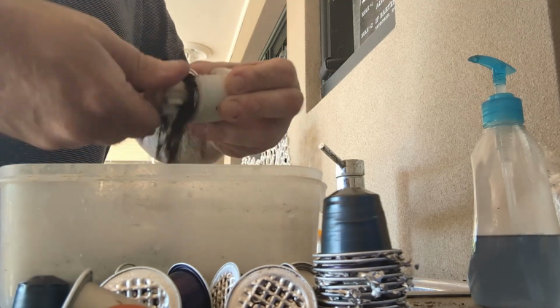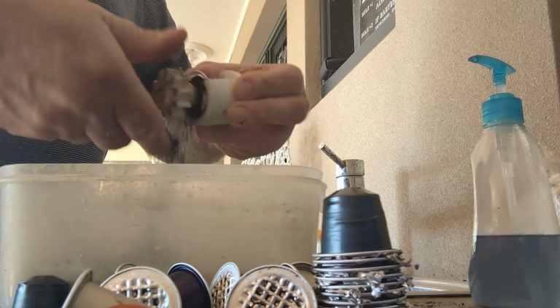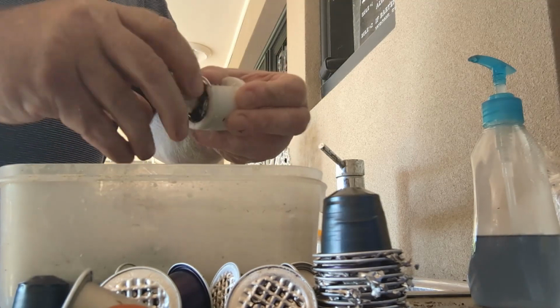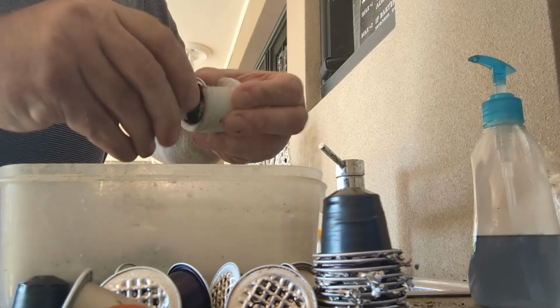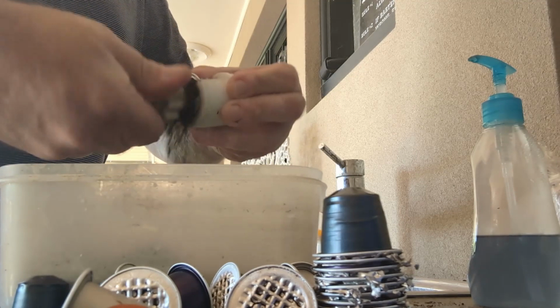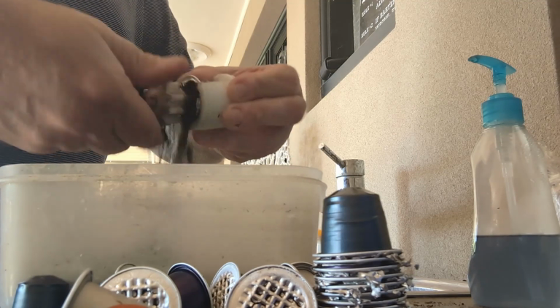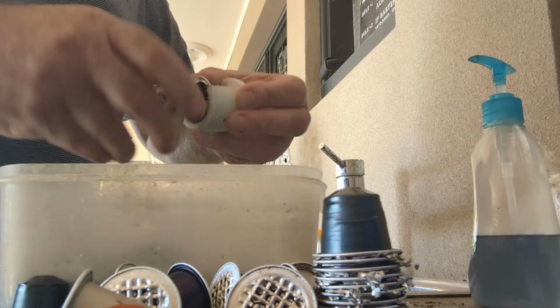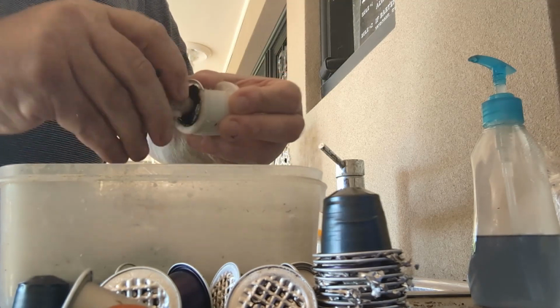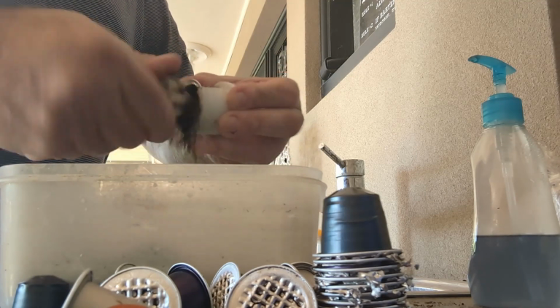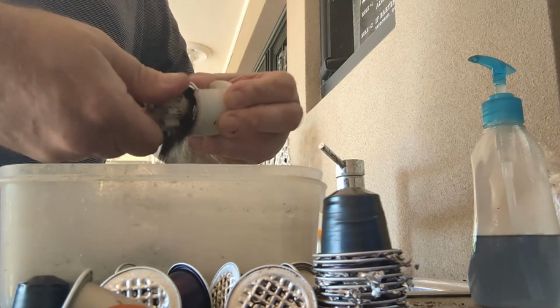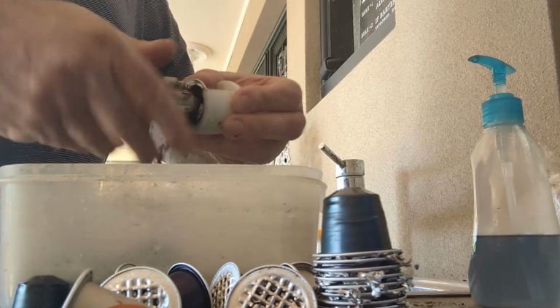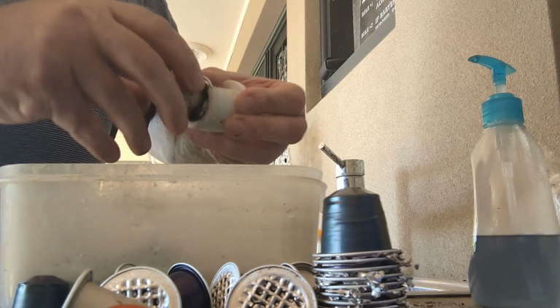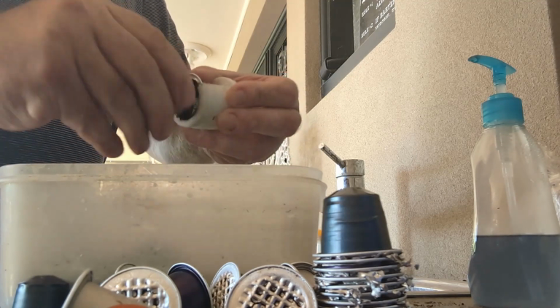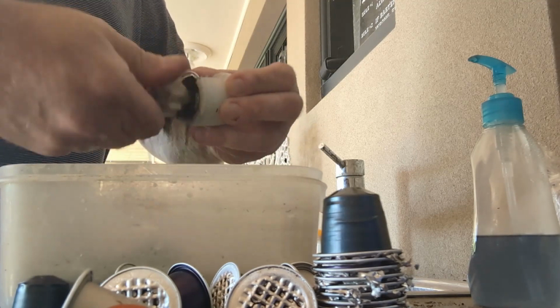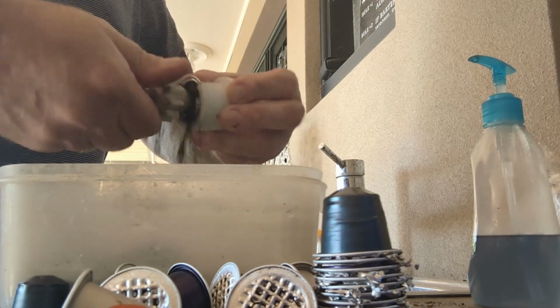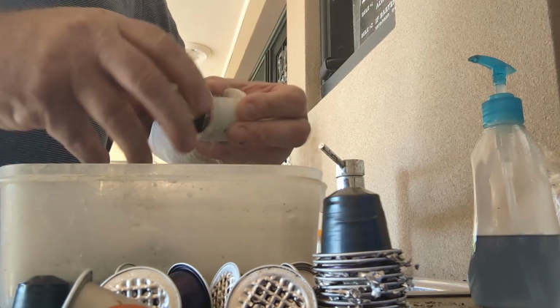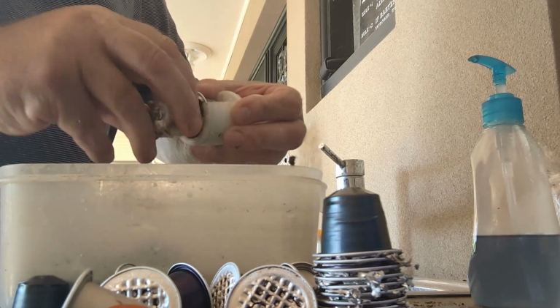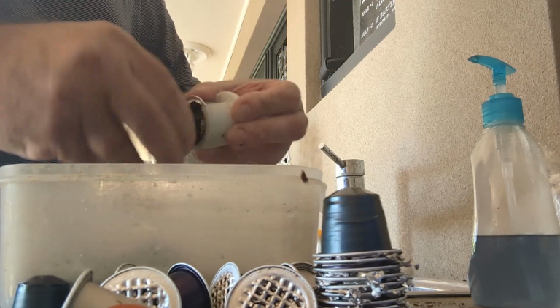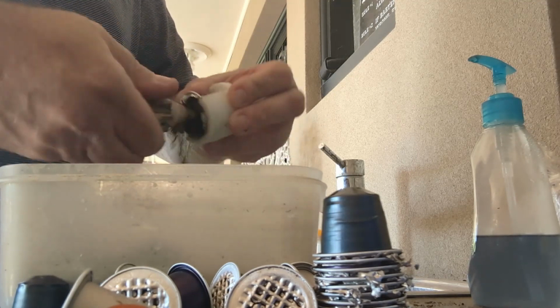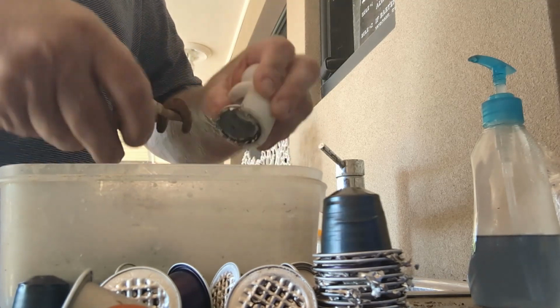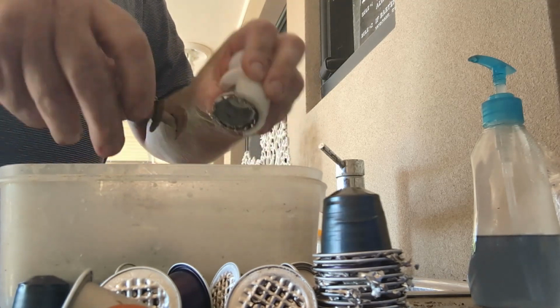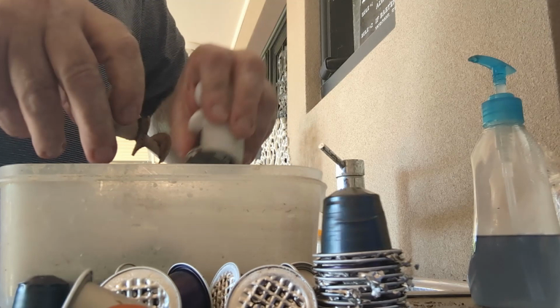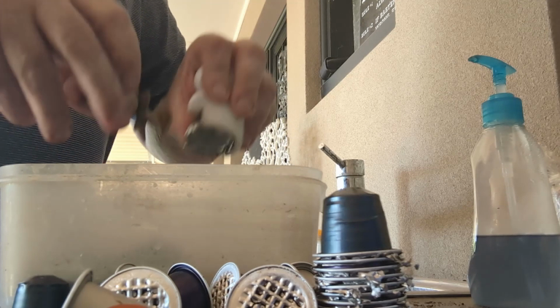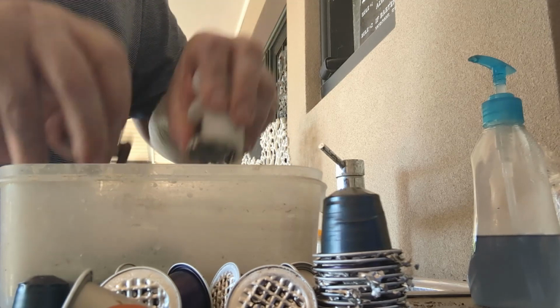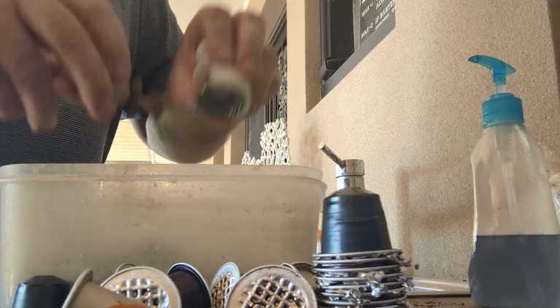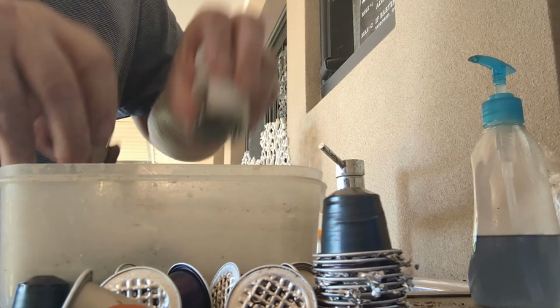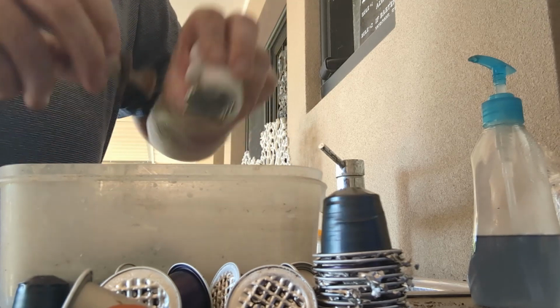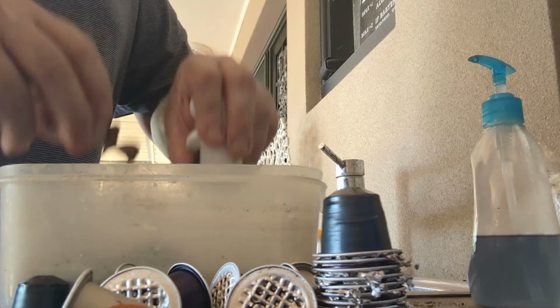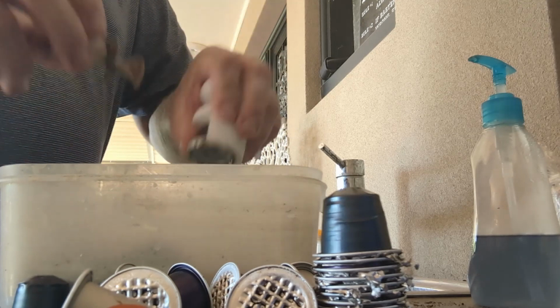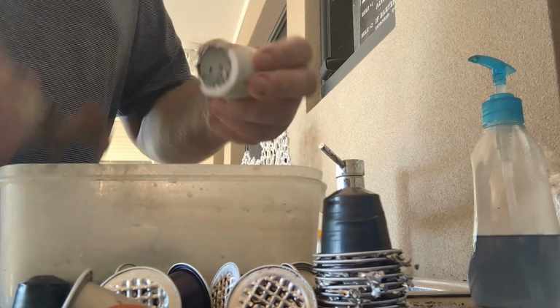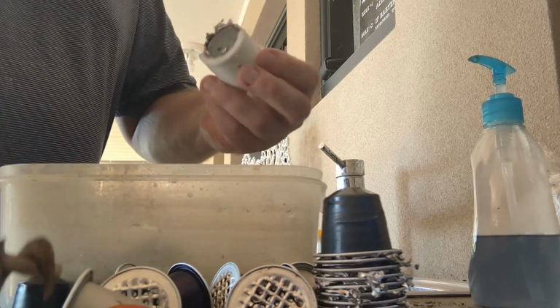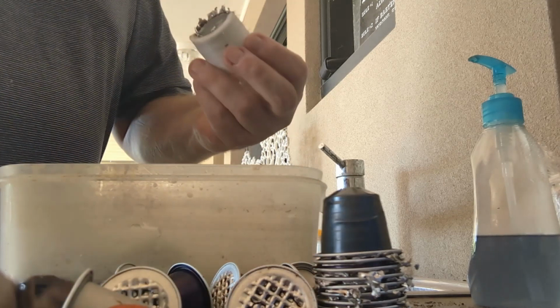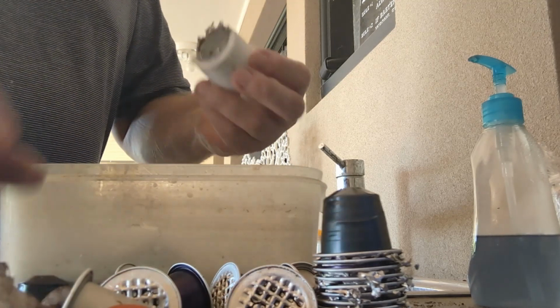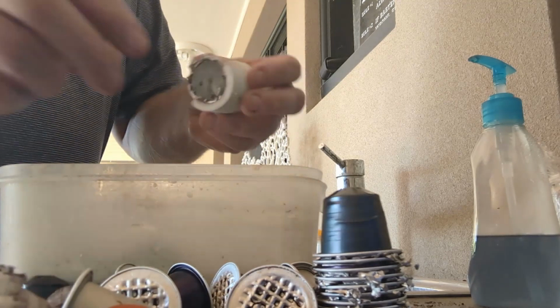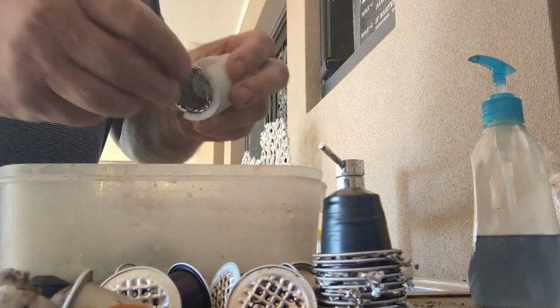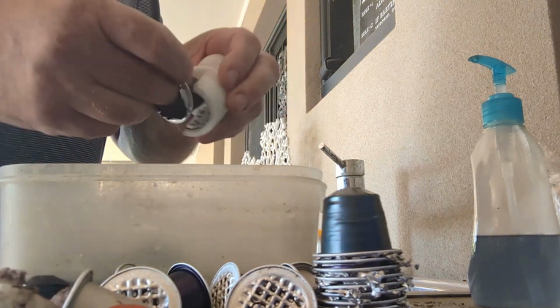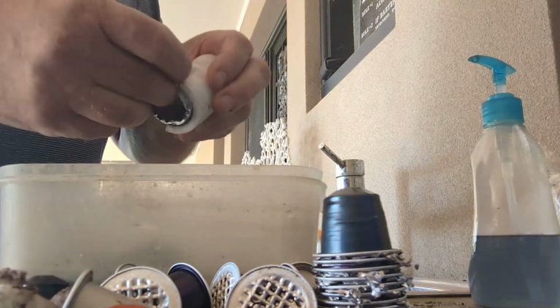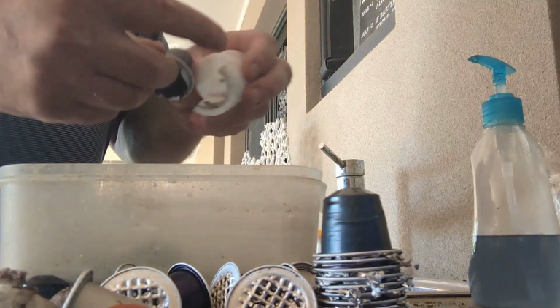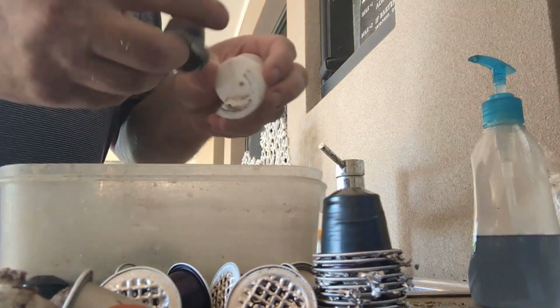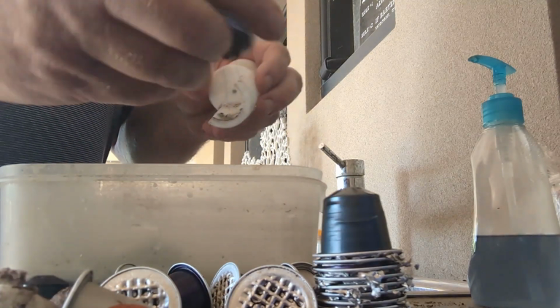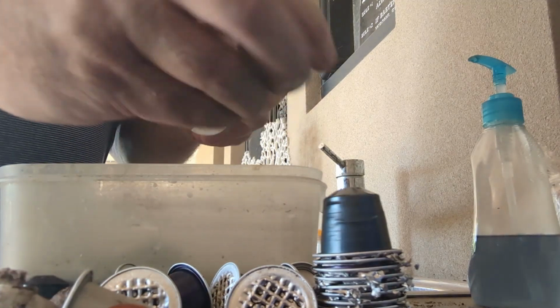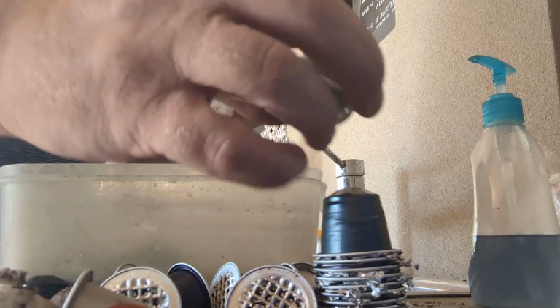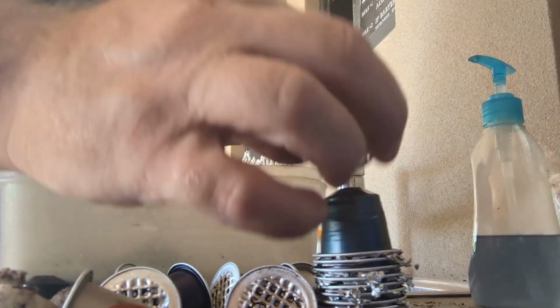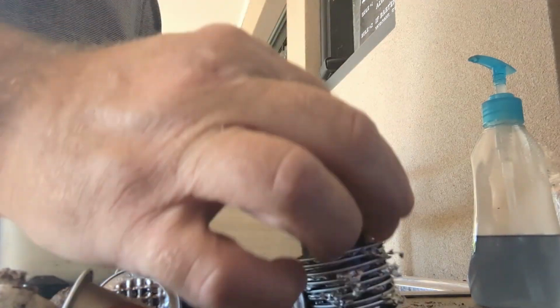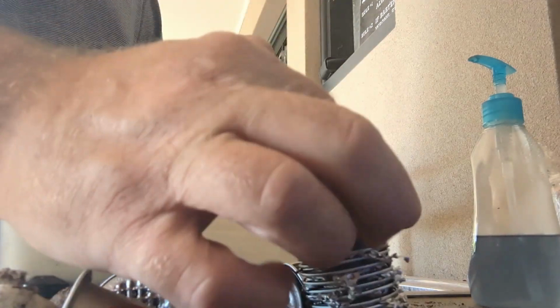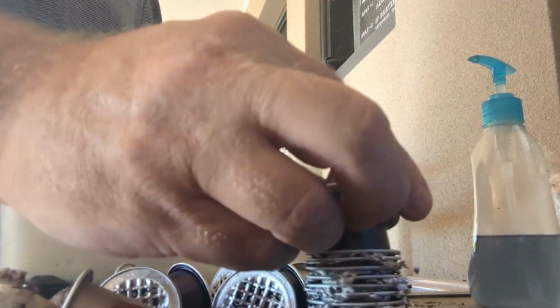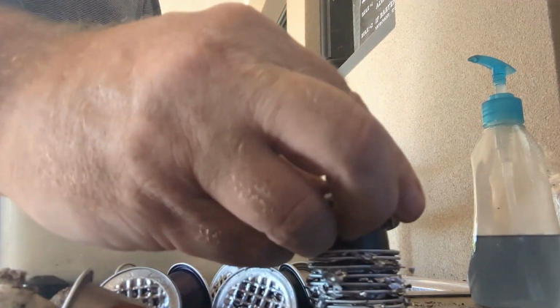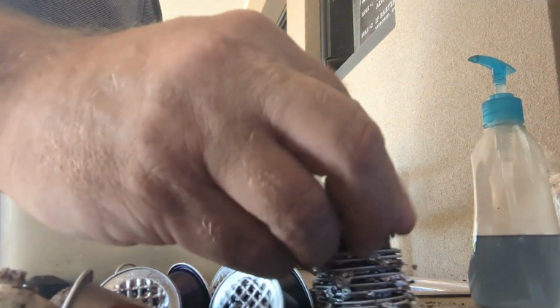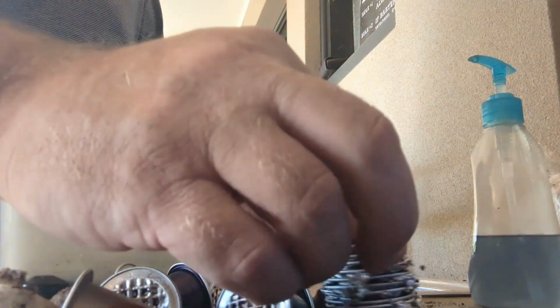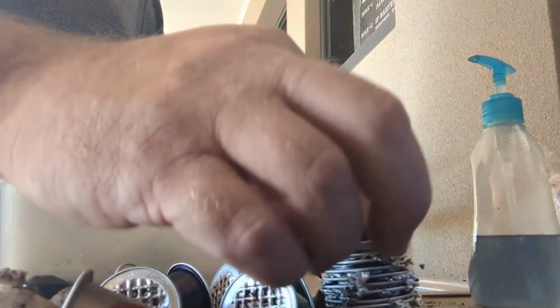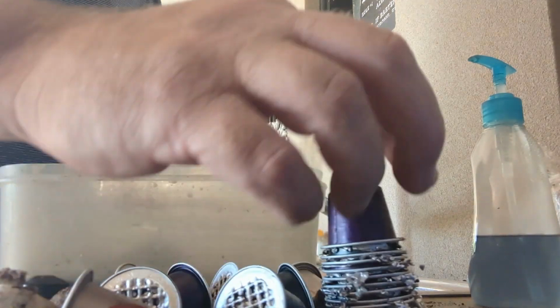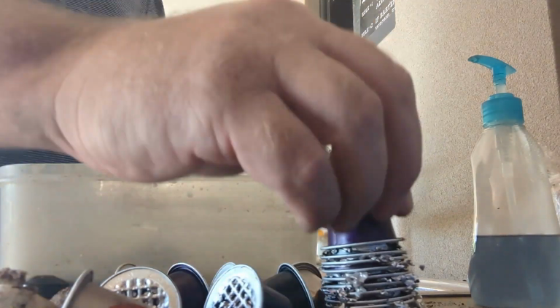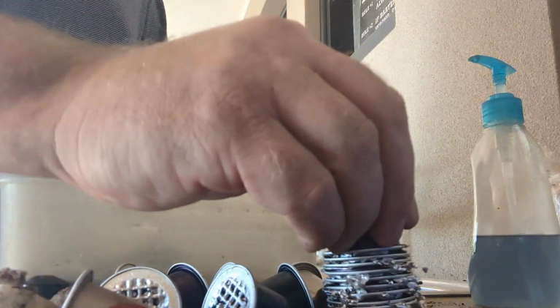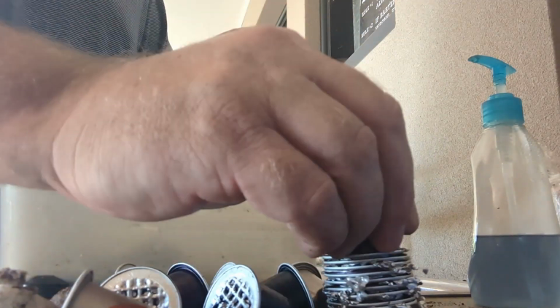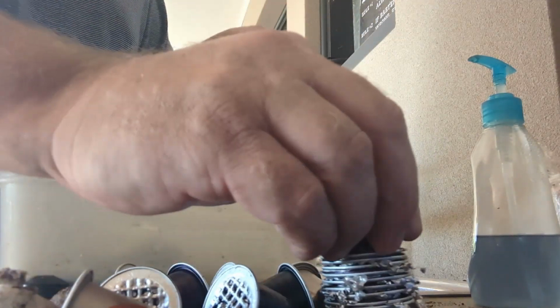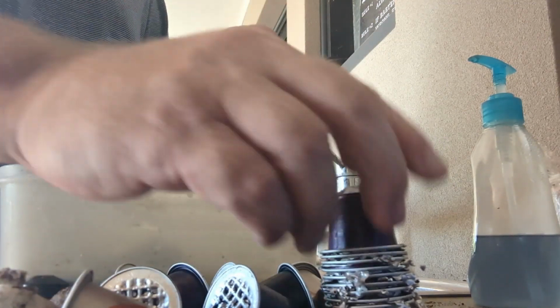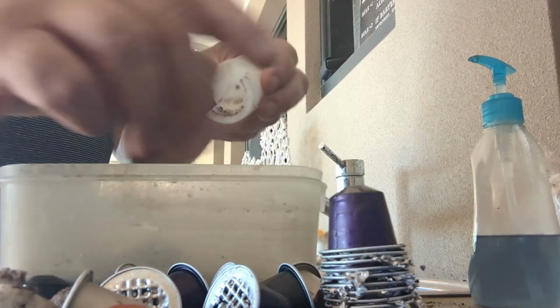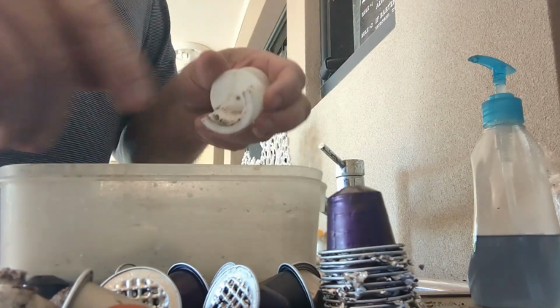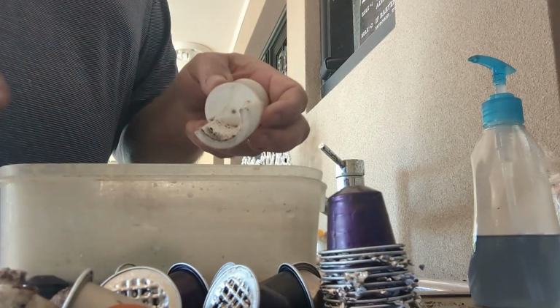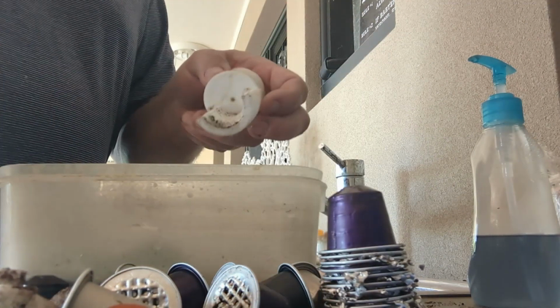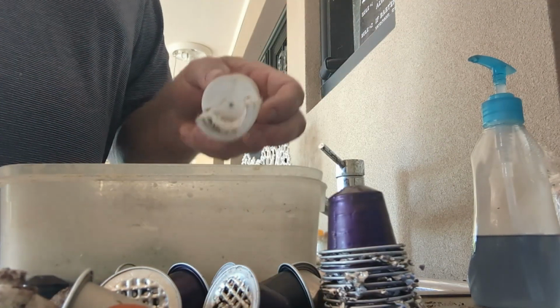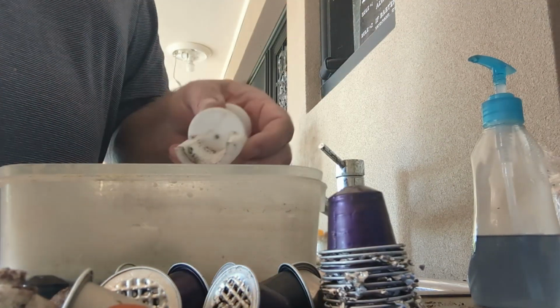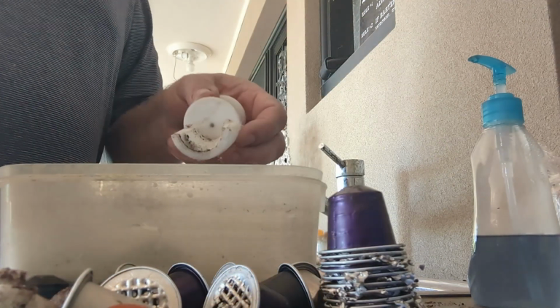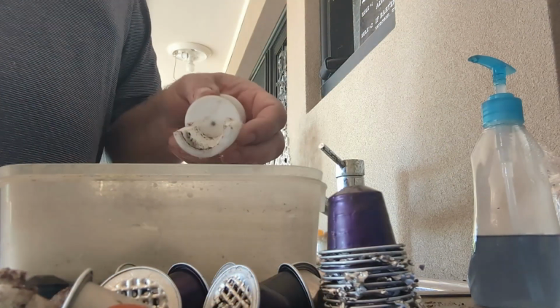The coffee grains are great for your compost recycling, so you can put it back in the garden.